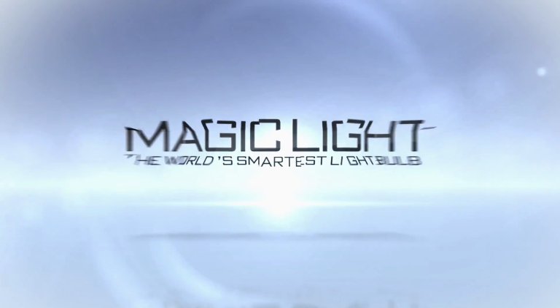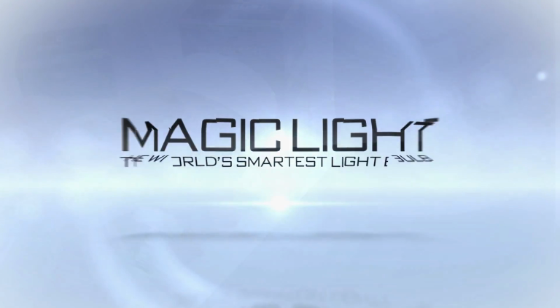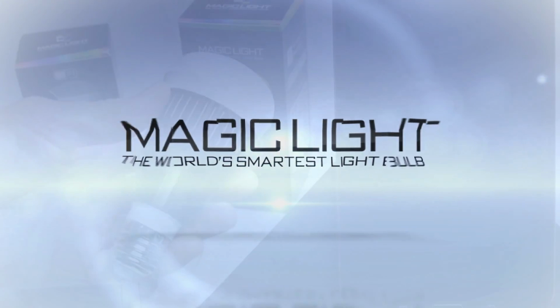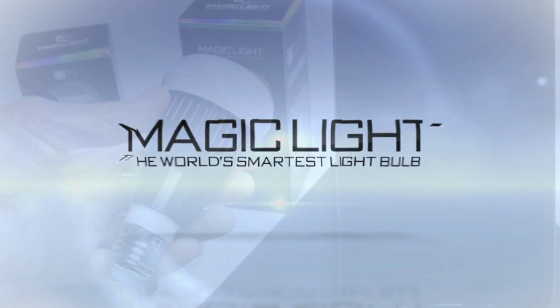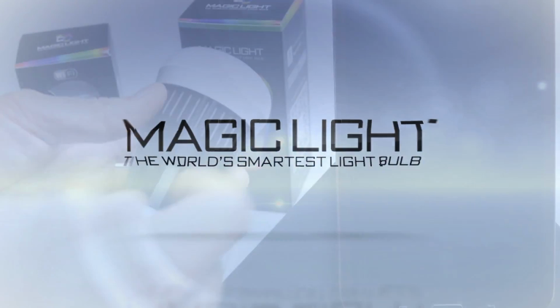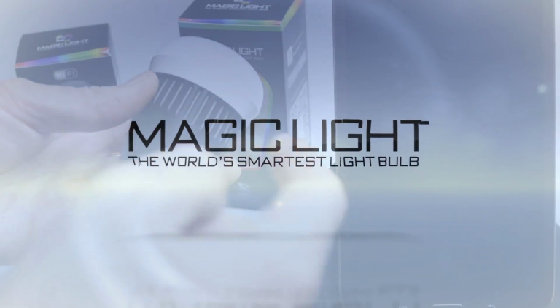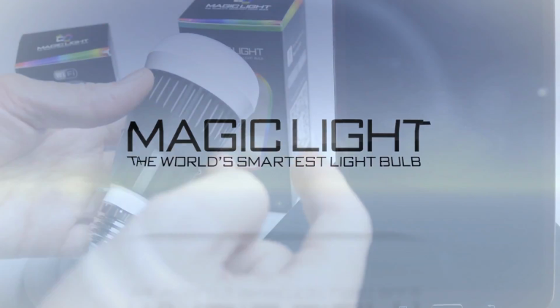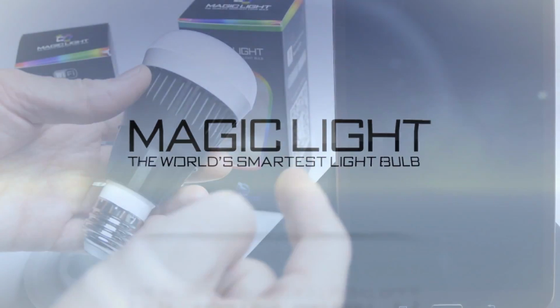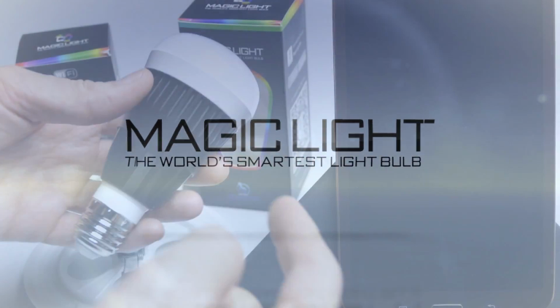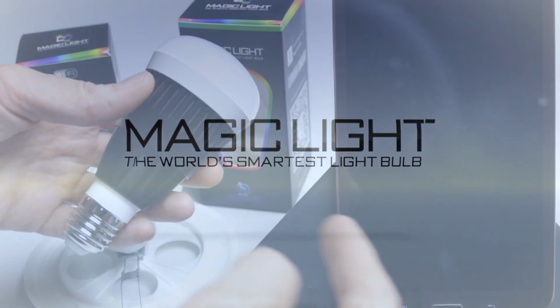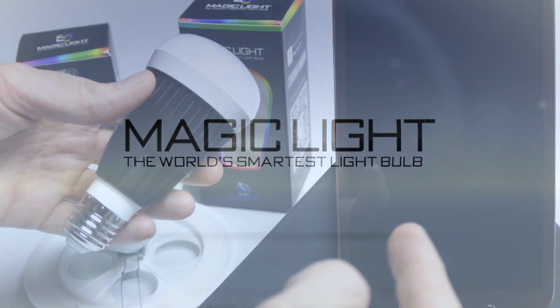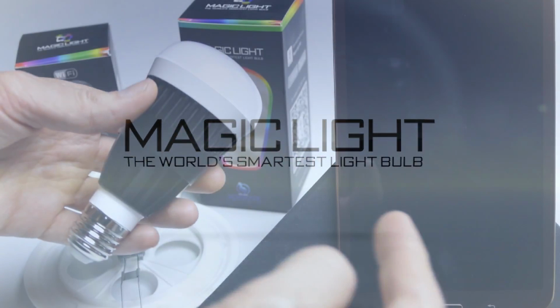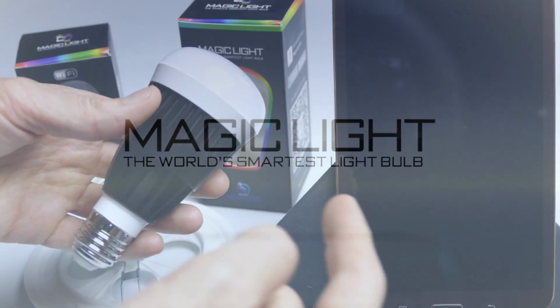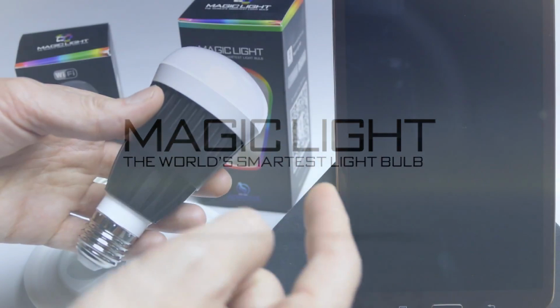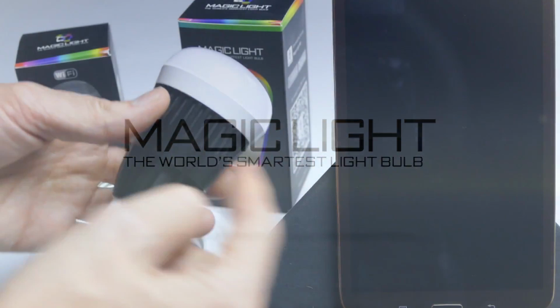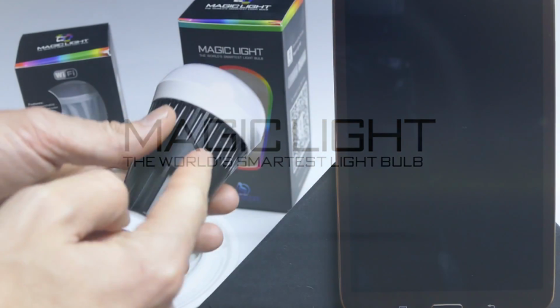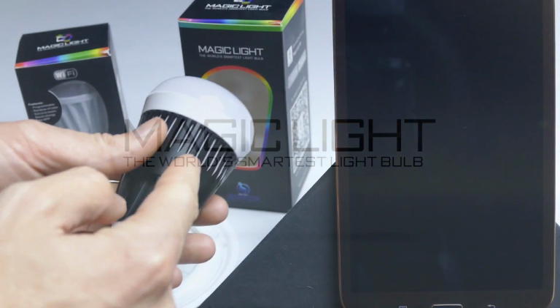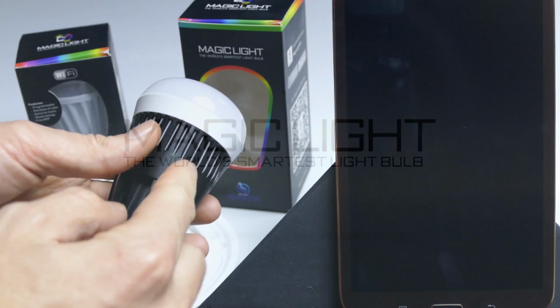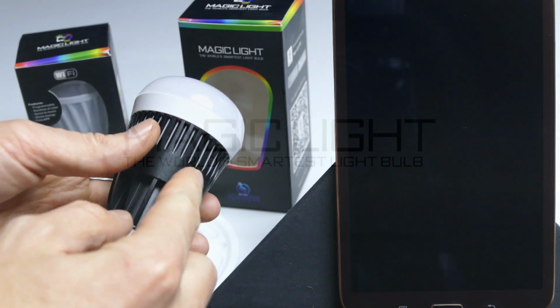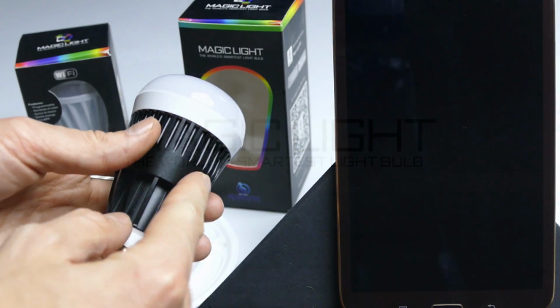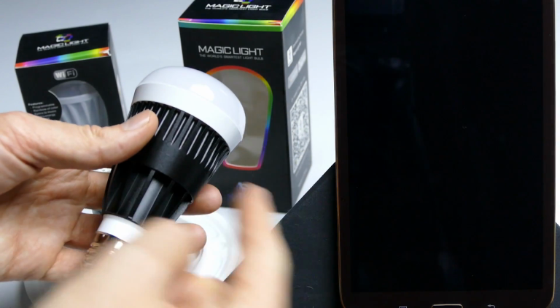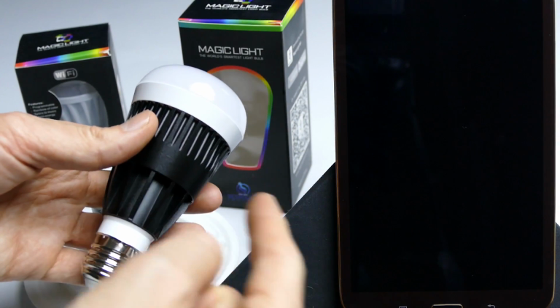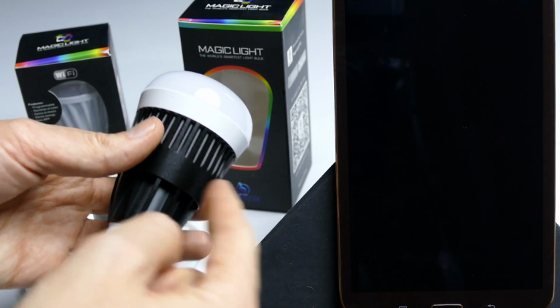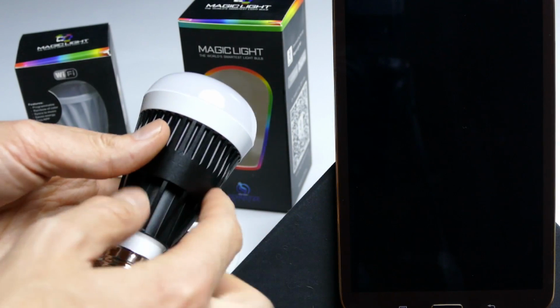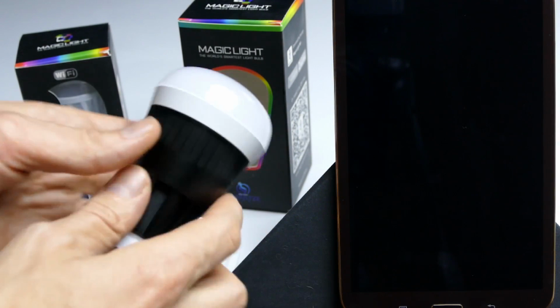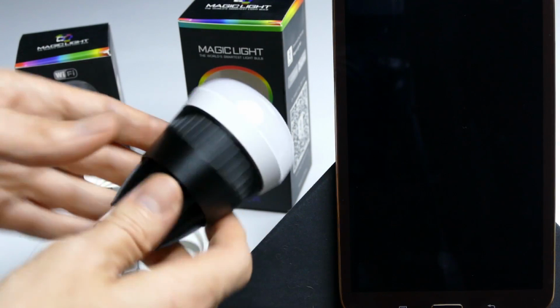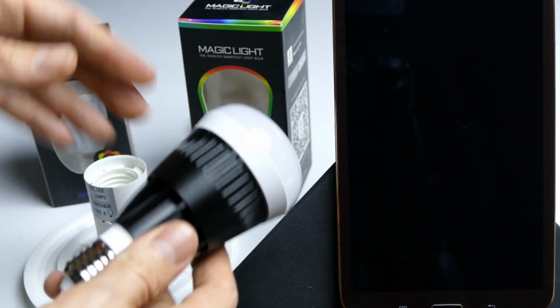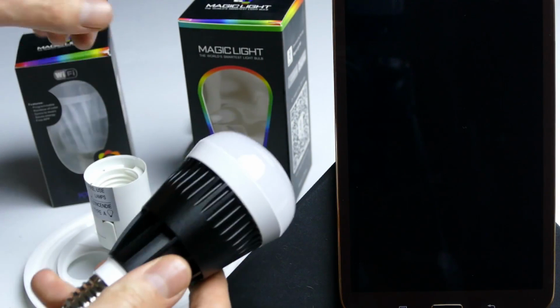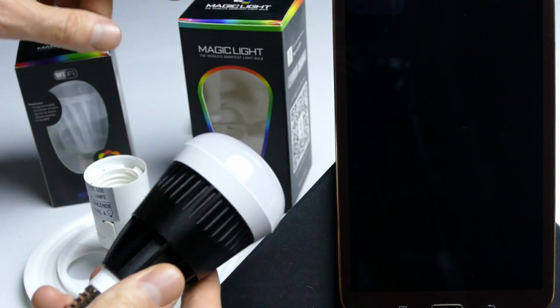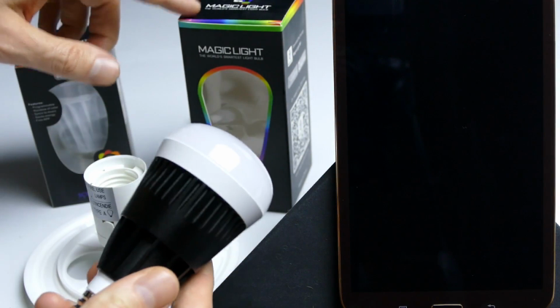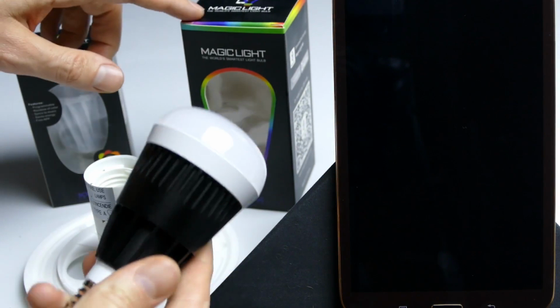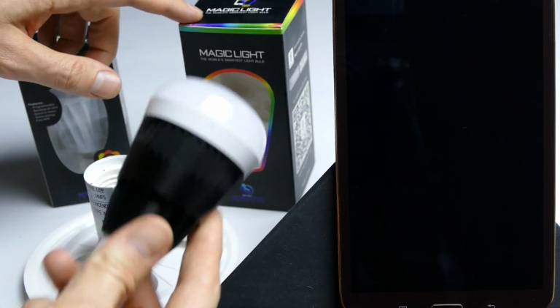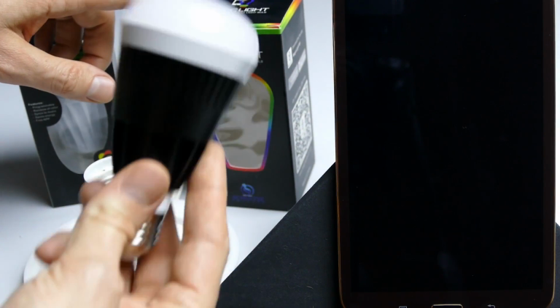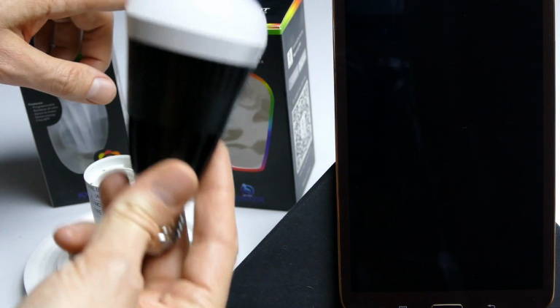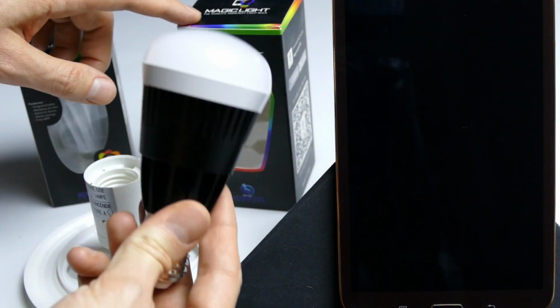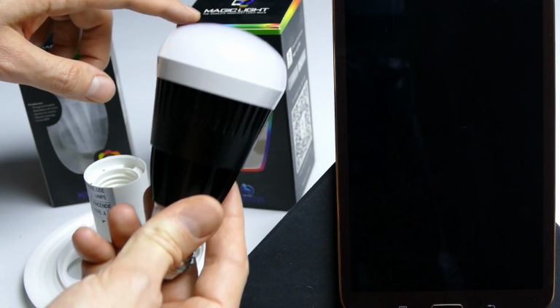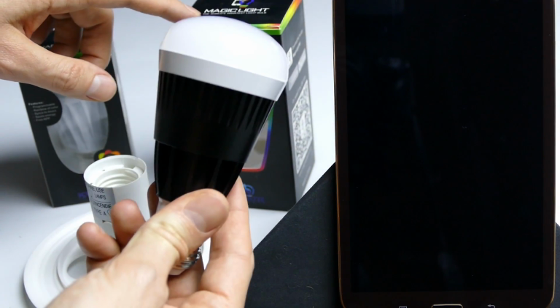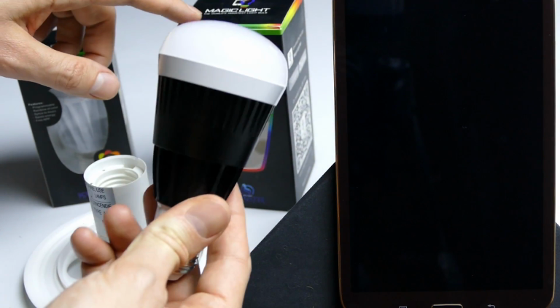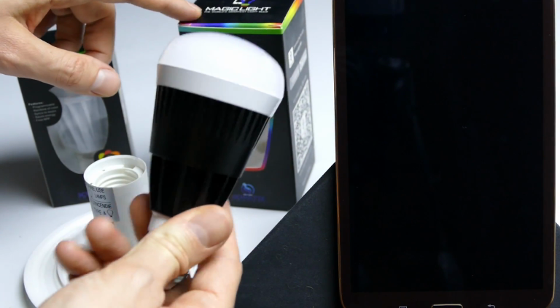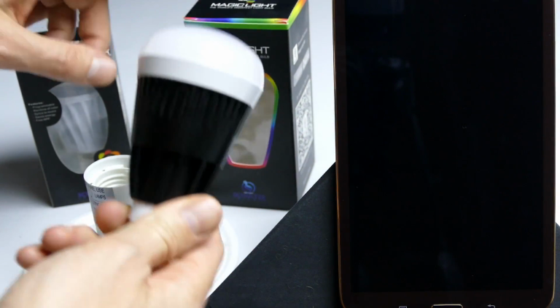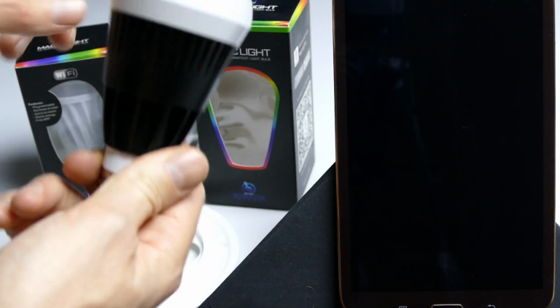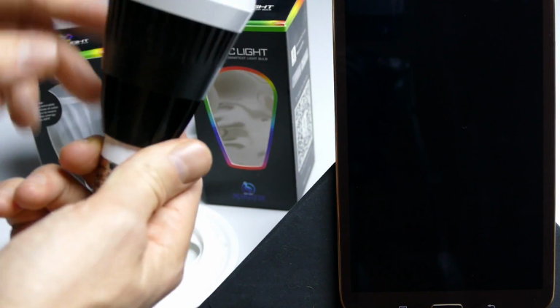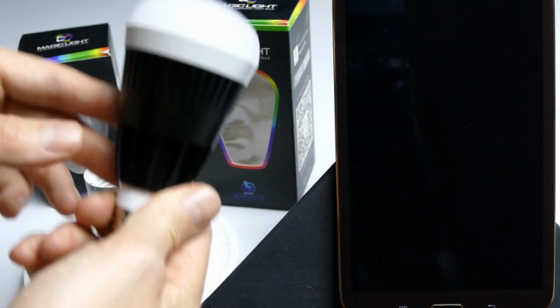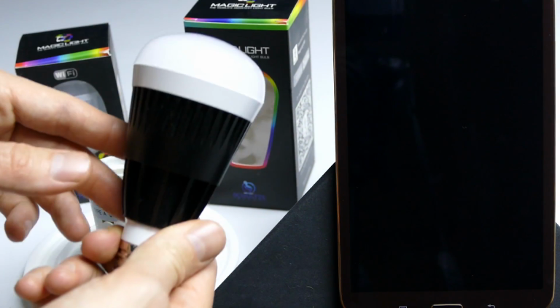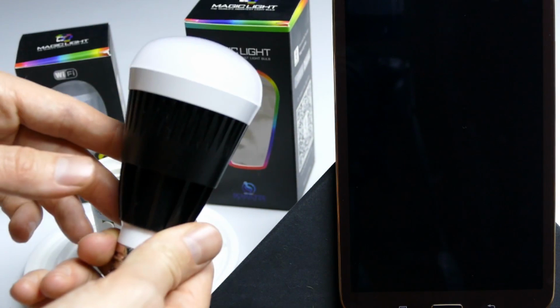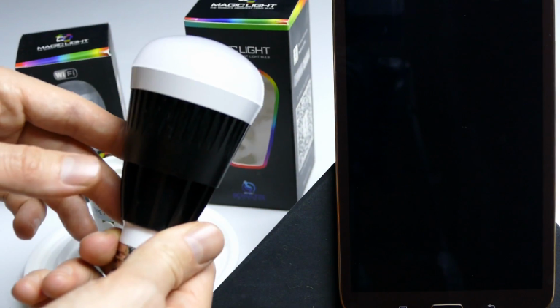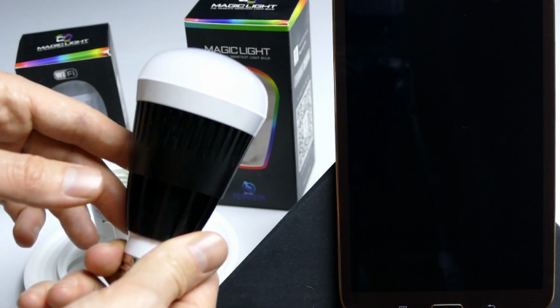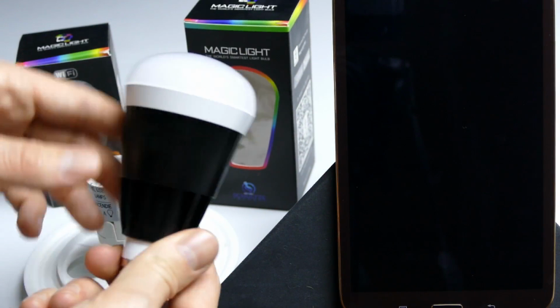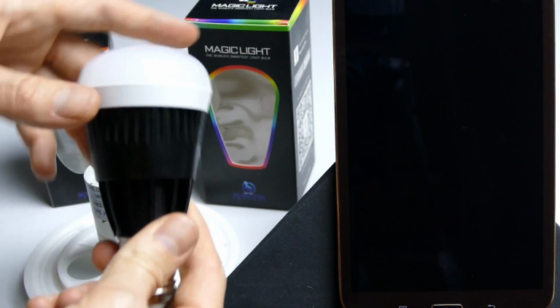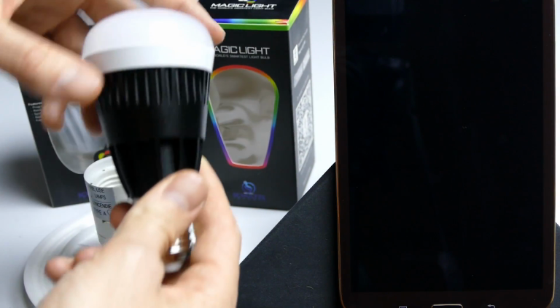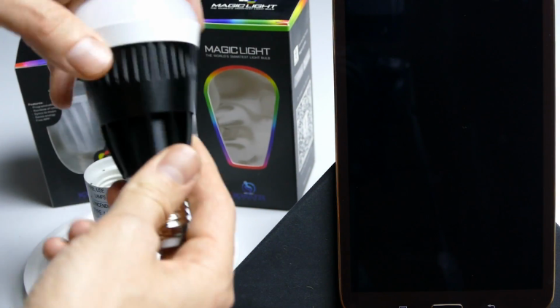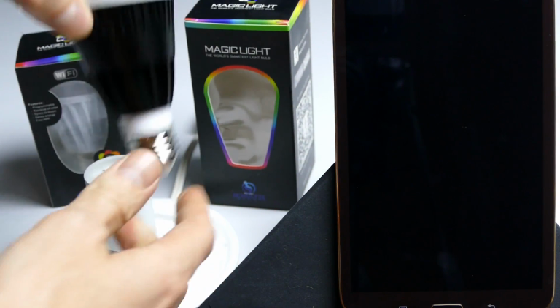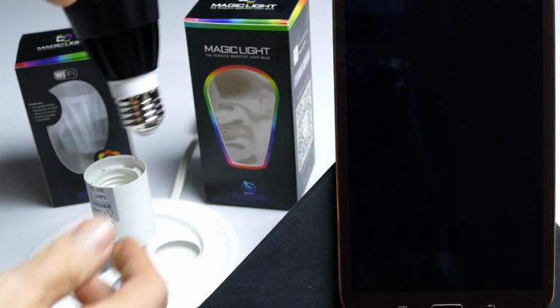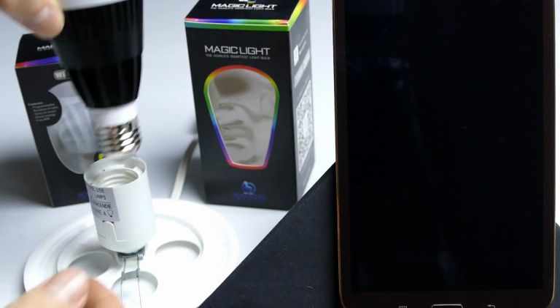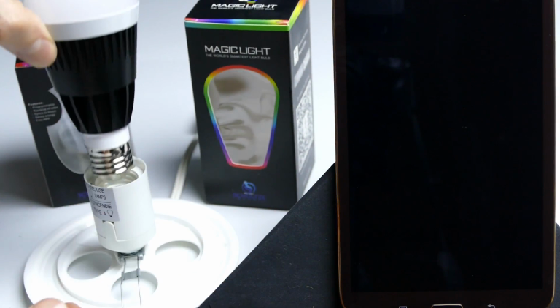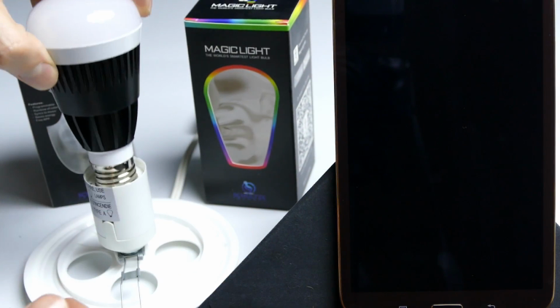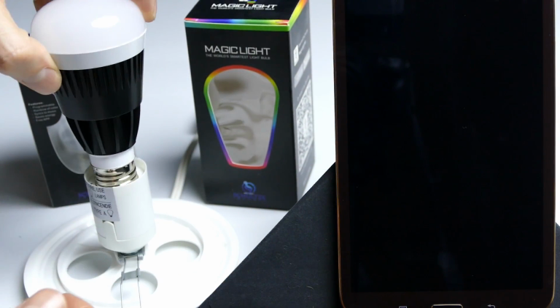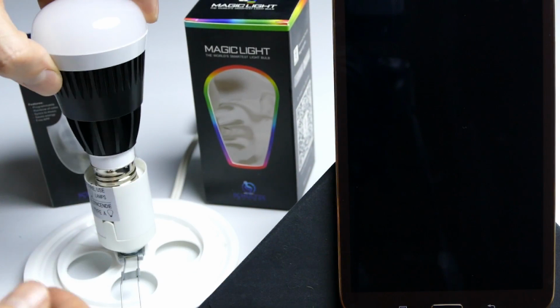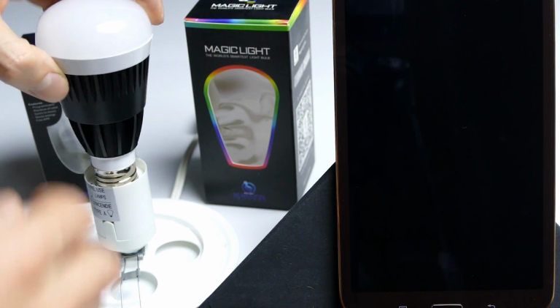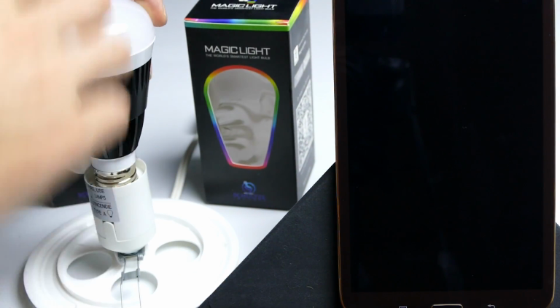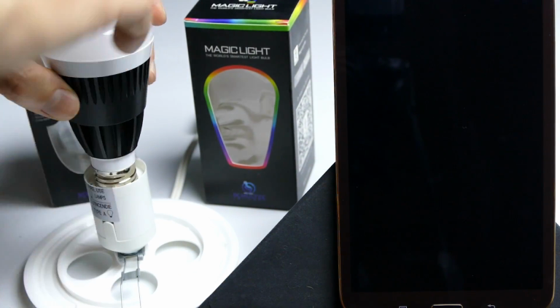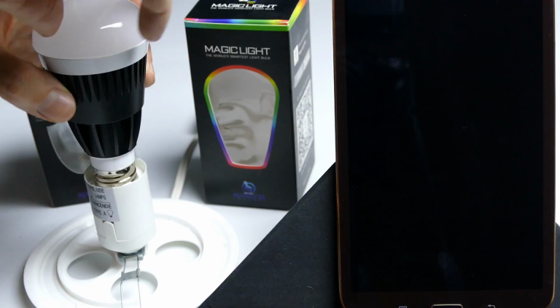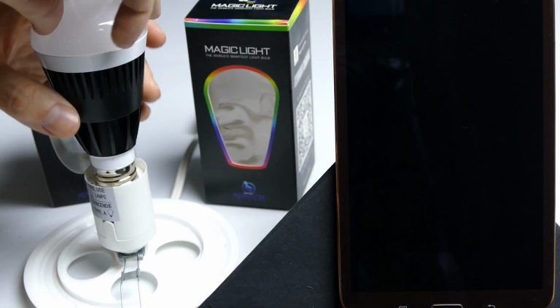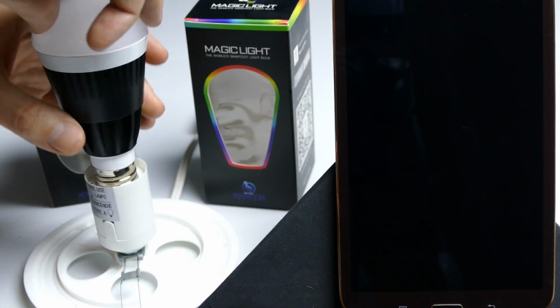Hey everyone, Eric here and I'm going to show you how to hook up your MagicLite Wi-Fi bulb to your home router so you can control it through your smartphone.